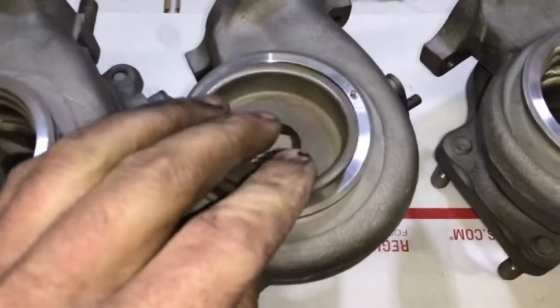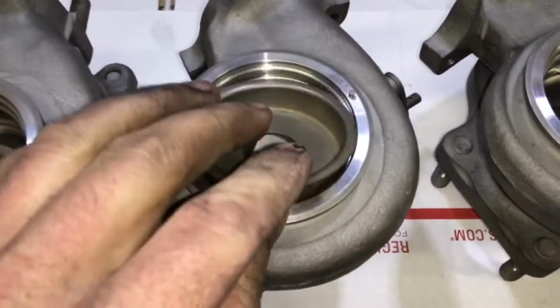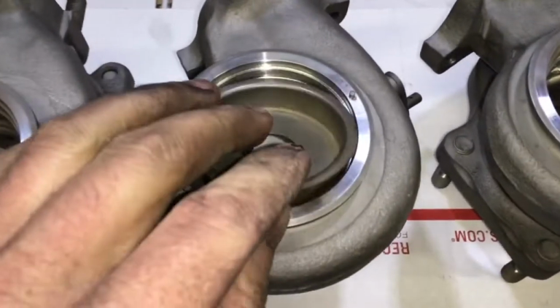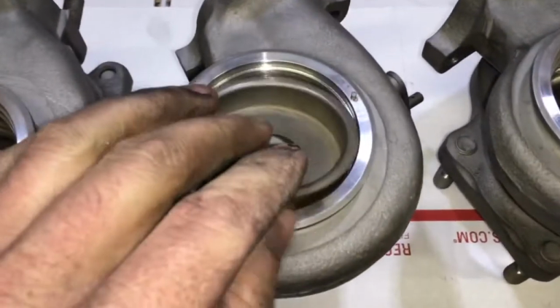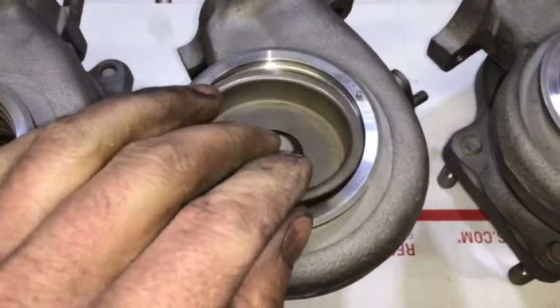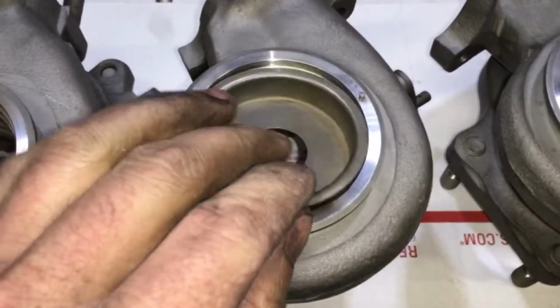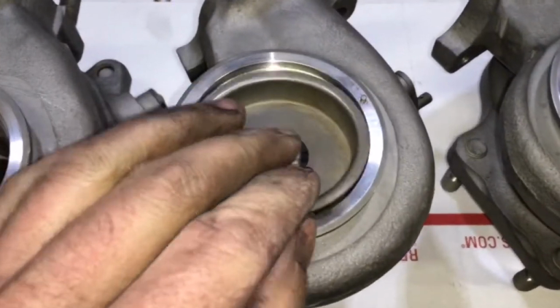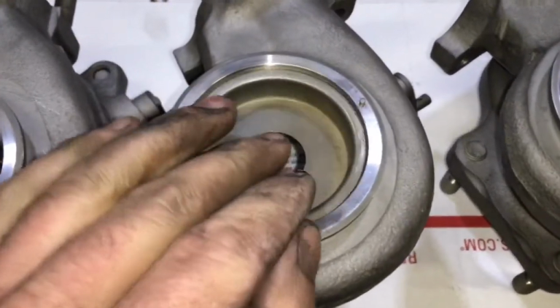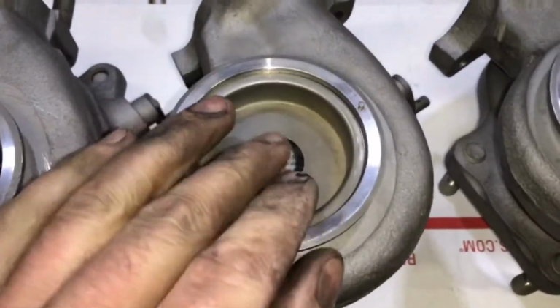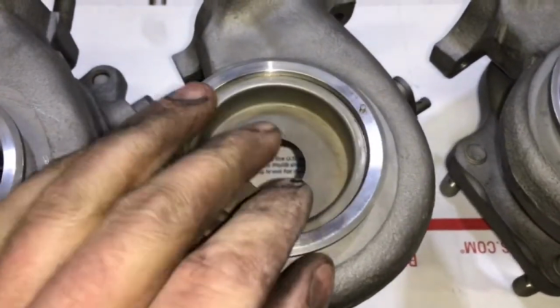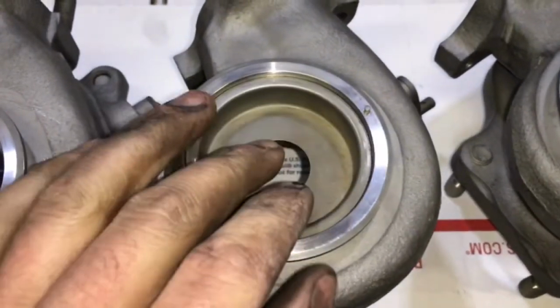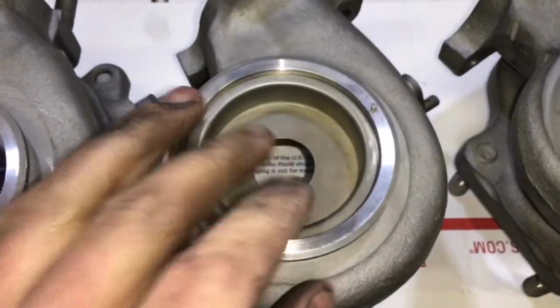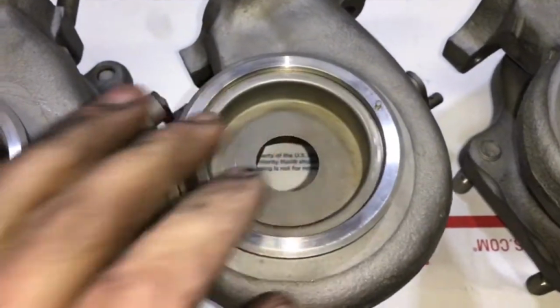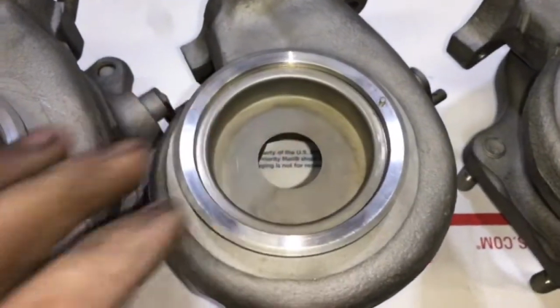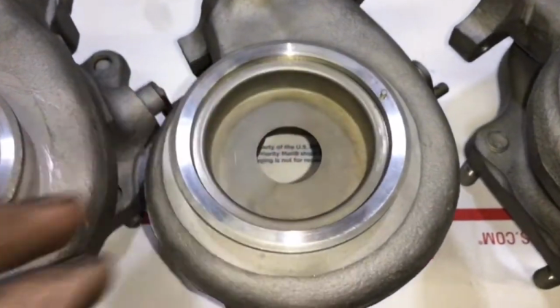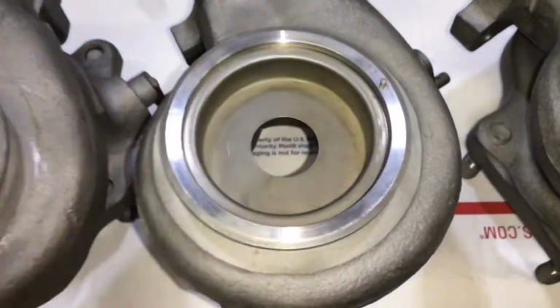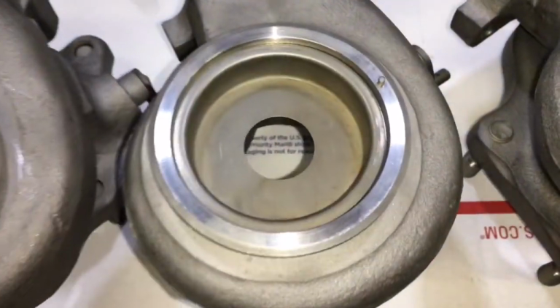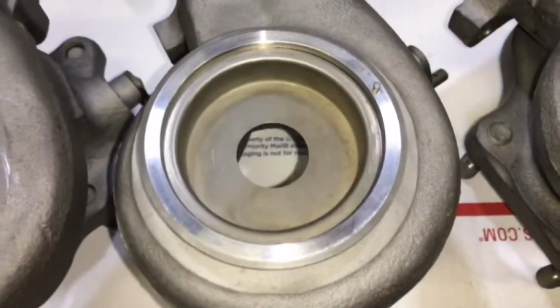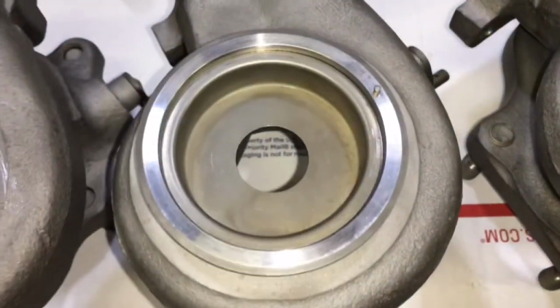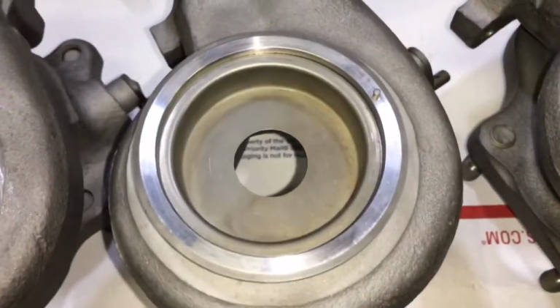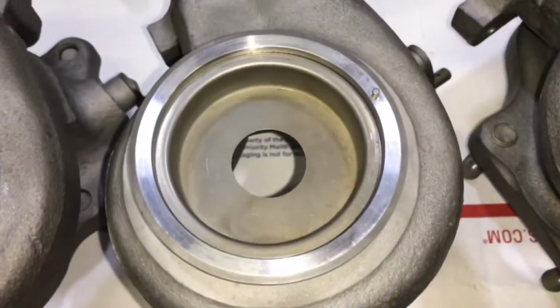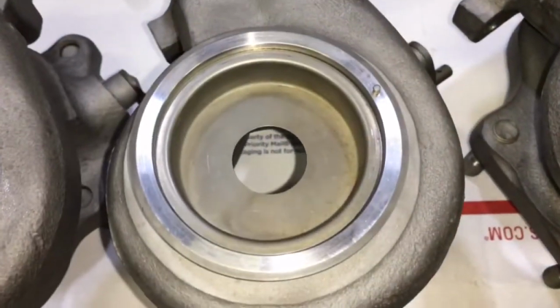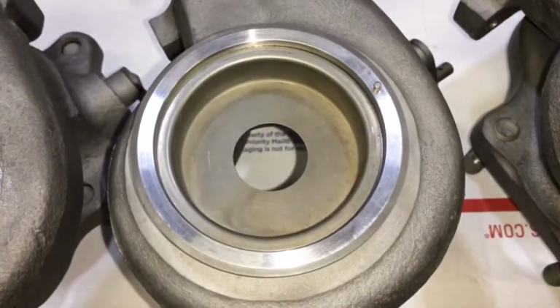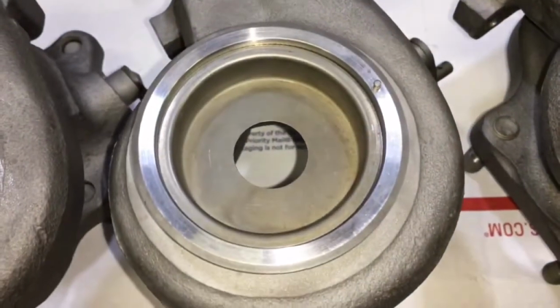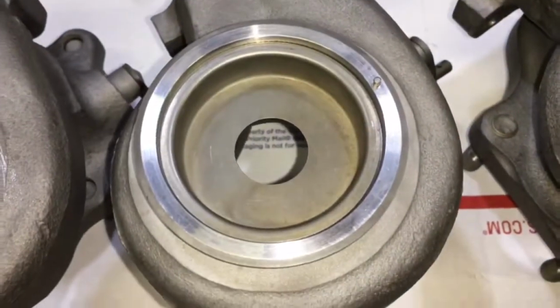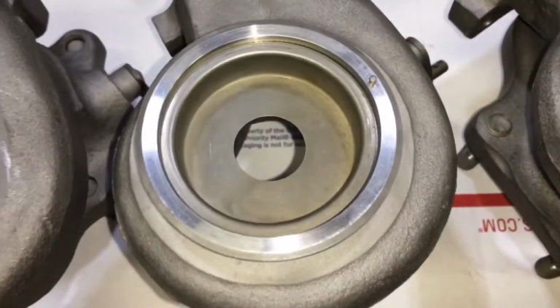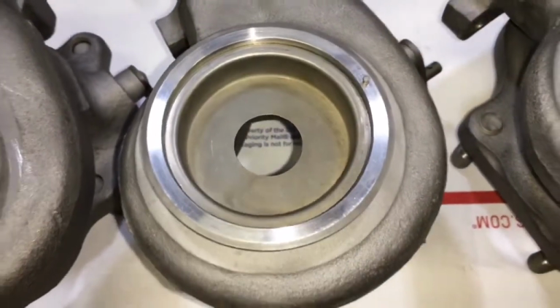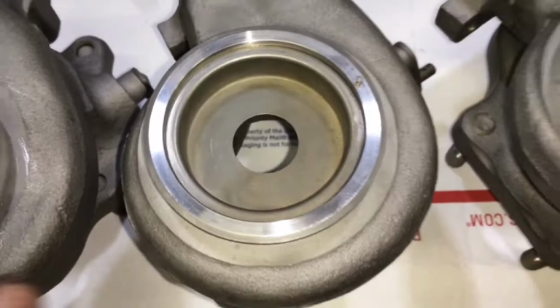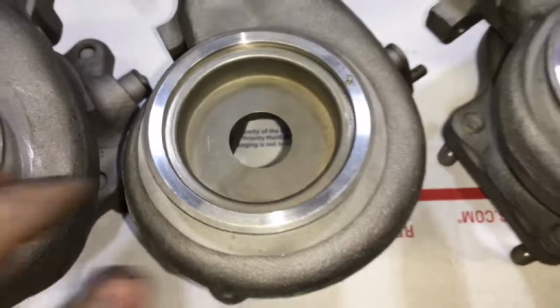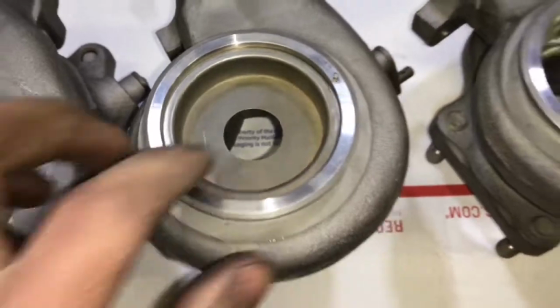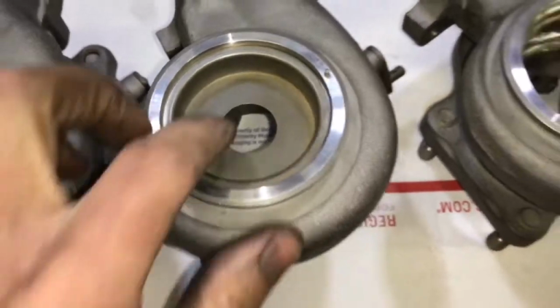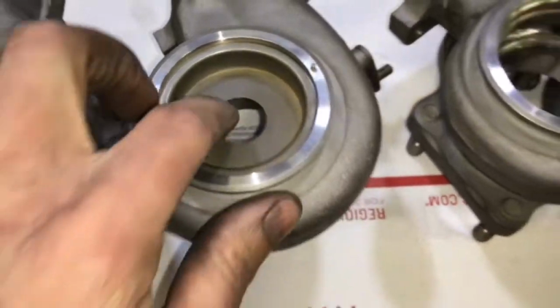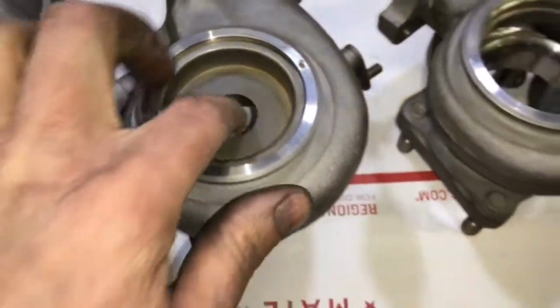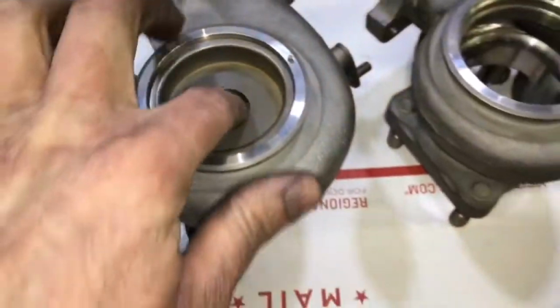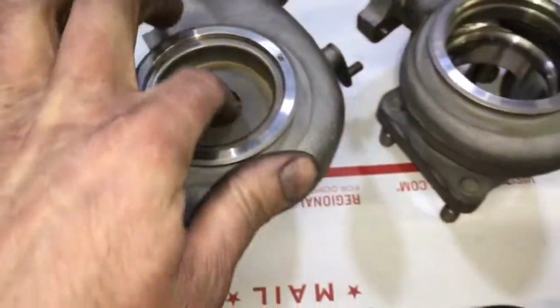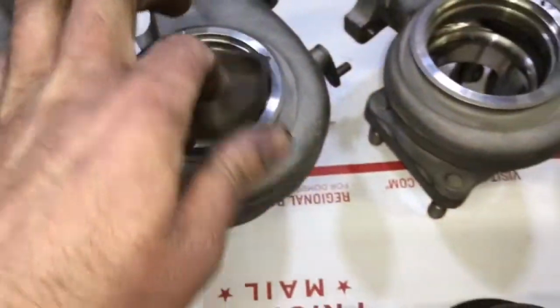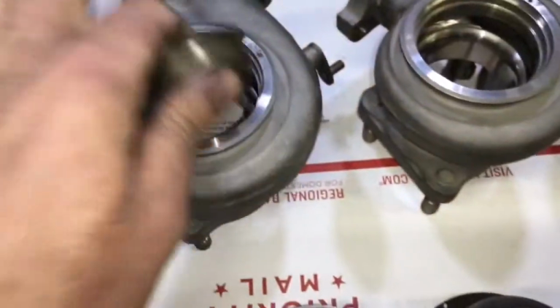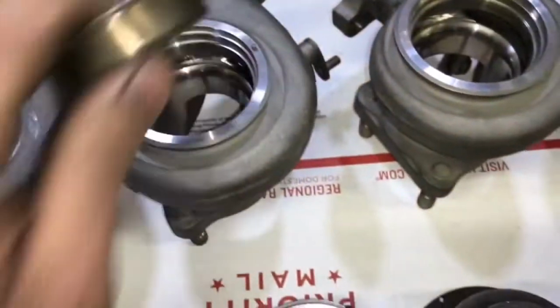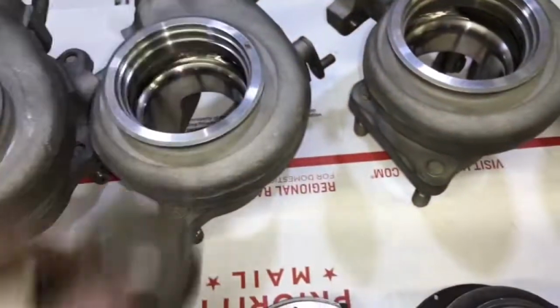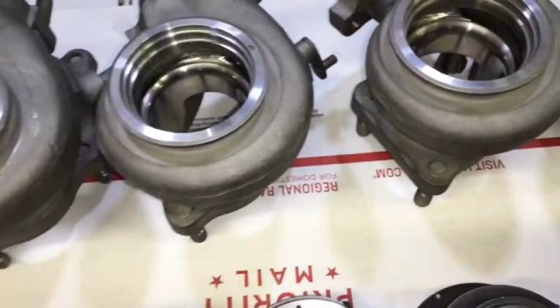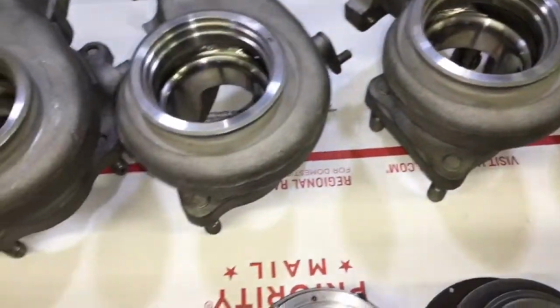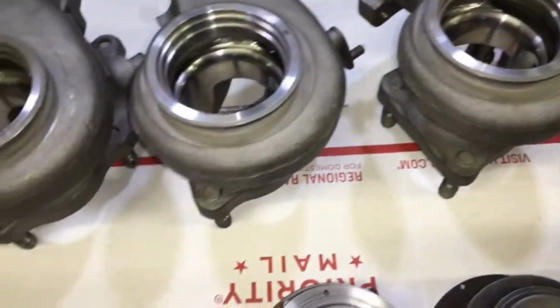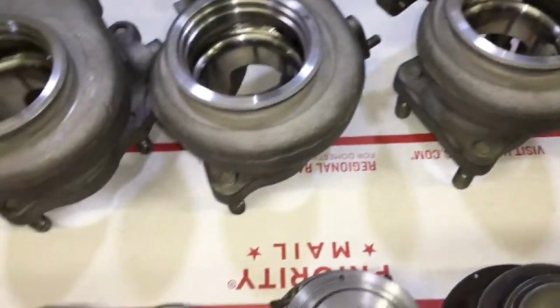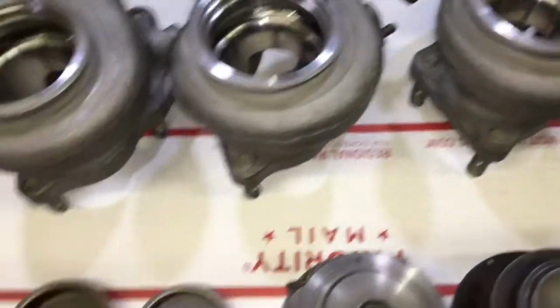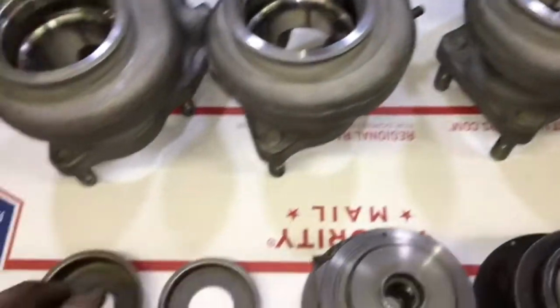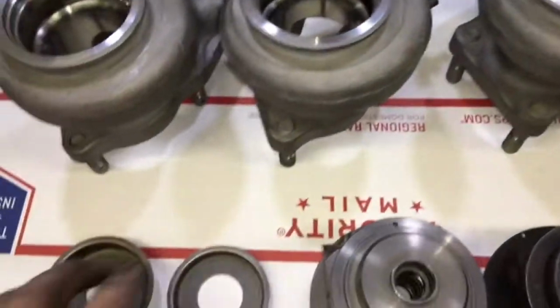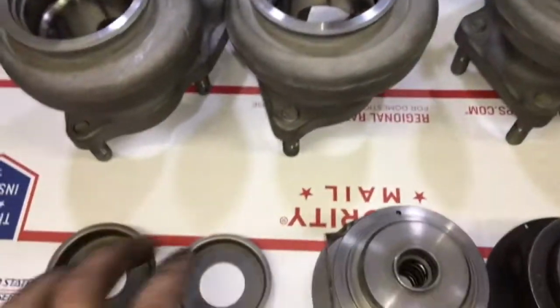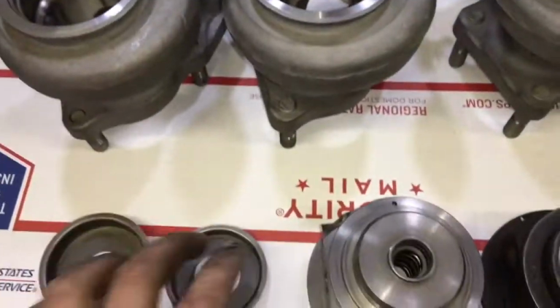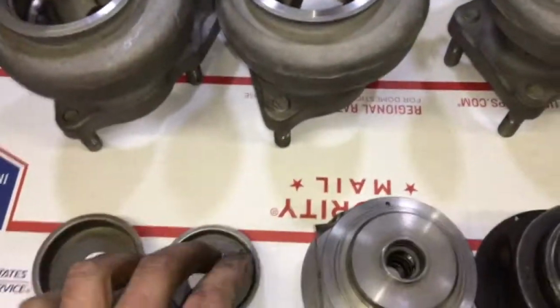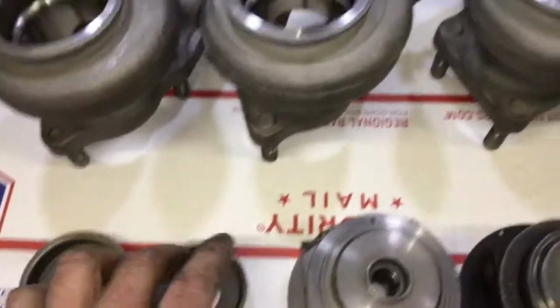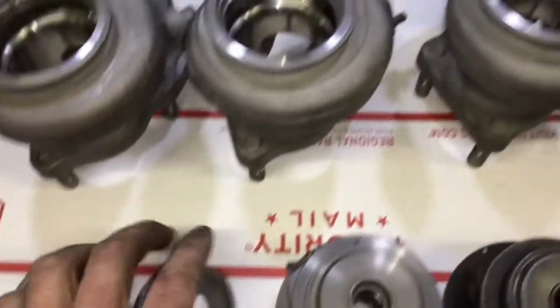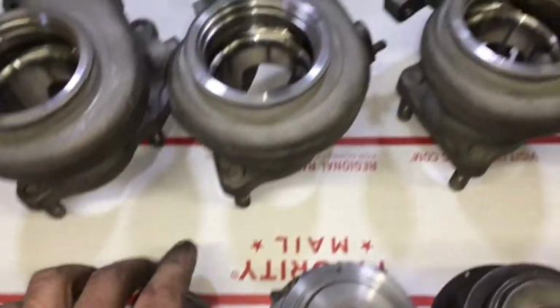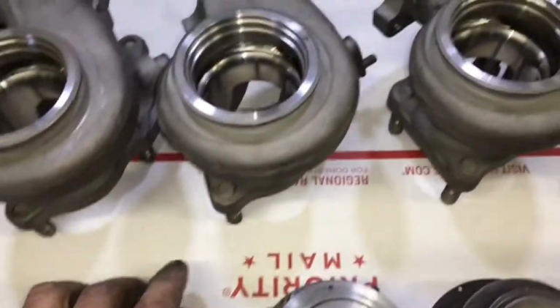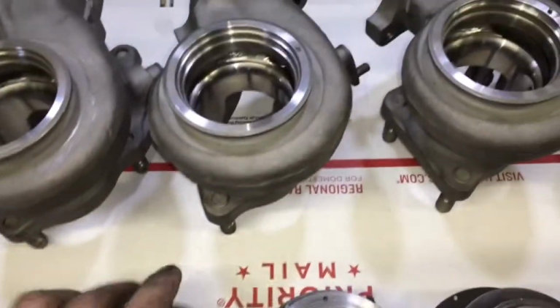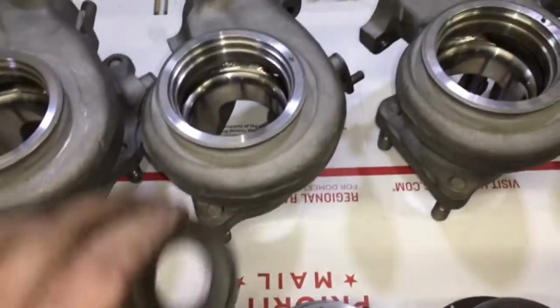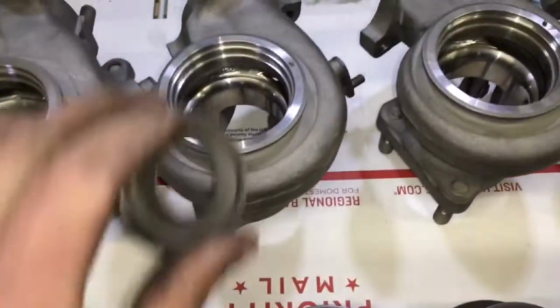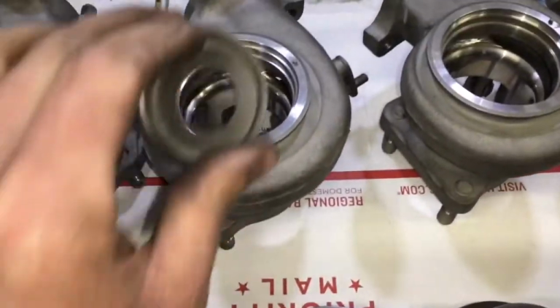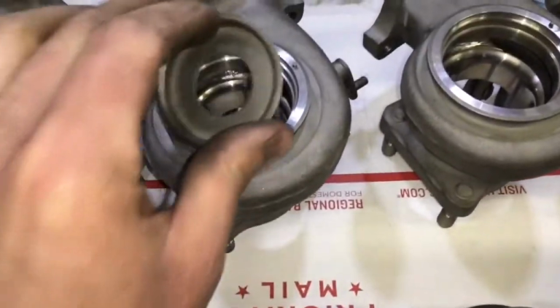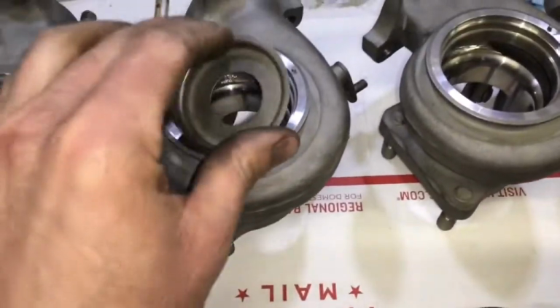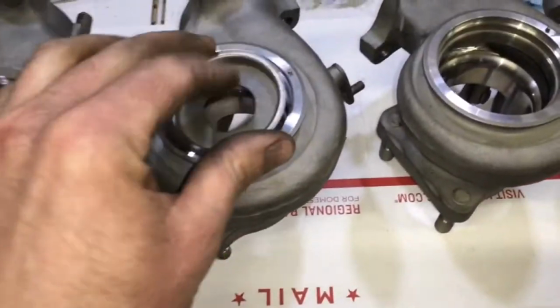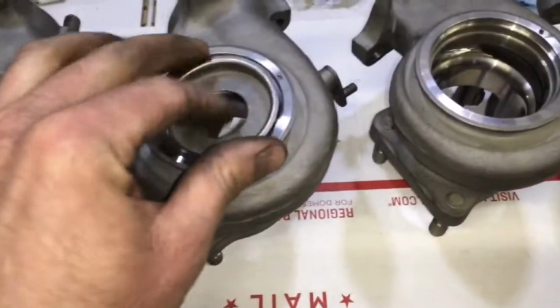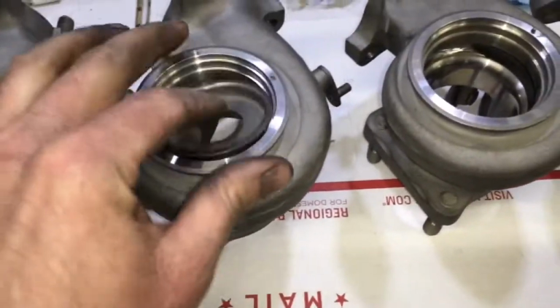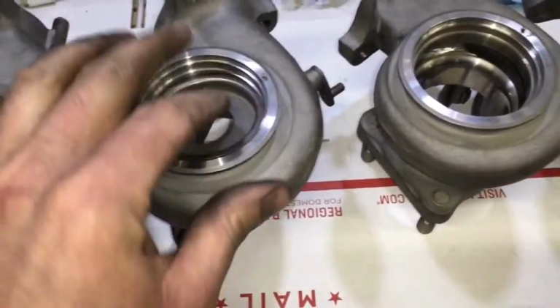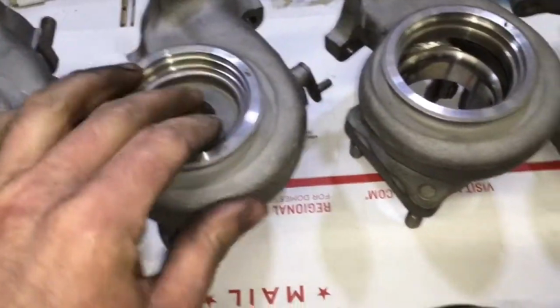So these are the three different variations of TD-04 heat shields. If you thought this was helpful, then give this video a big thumbs up.